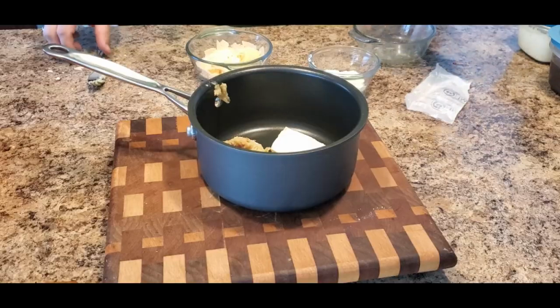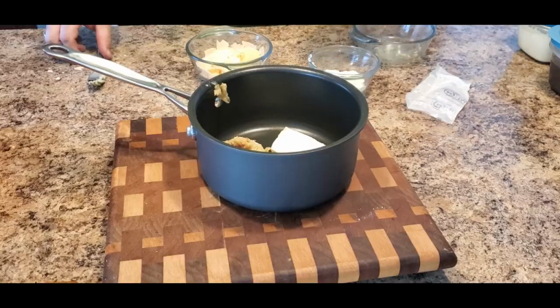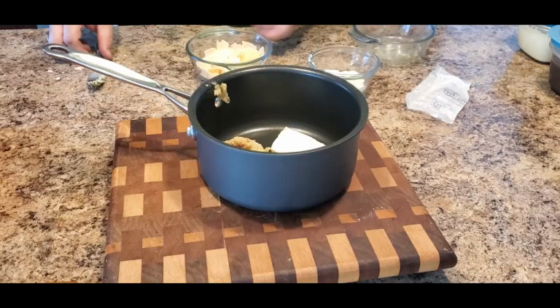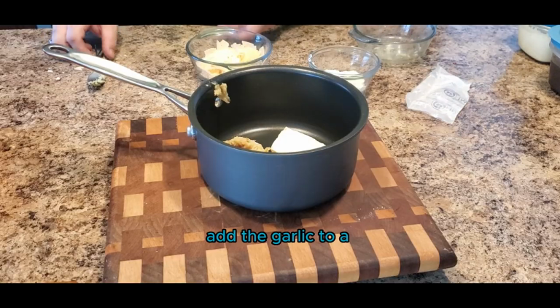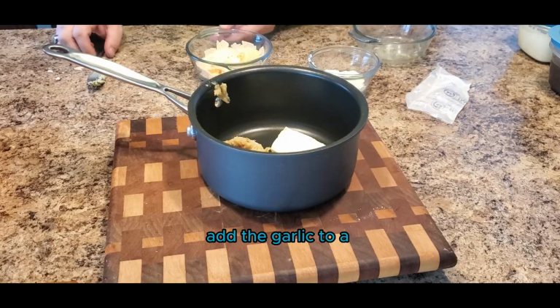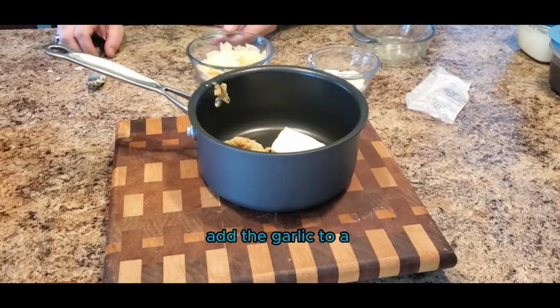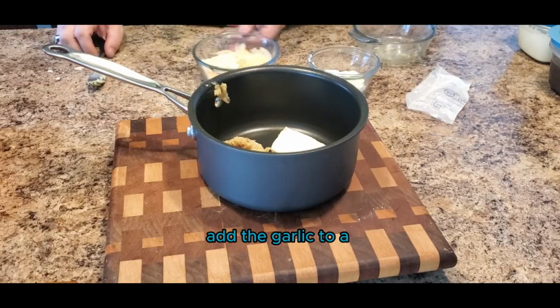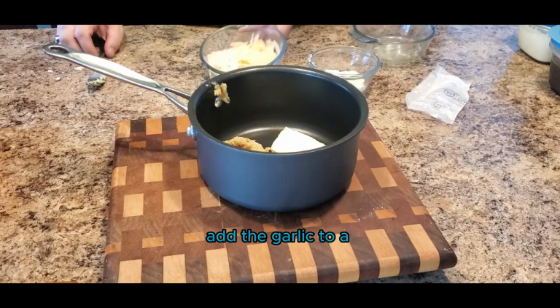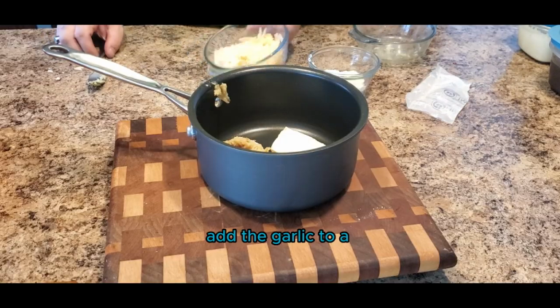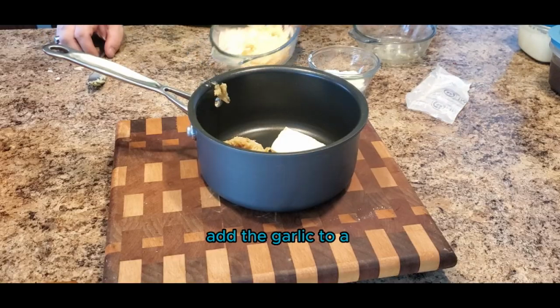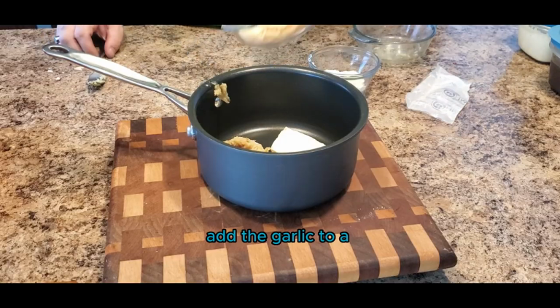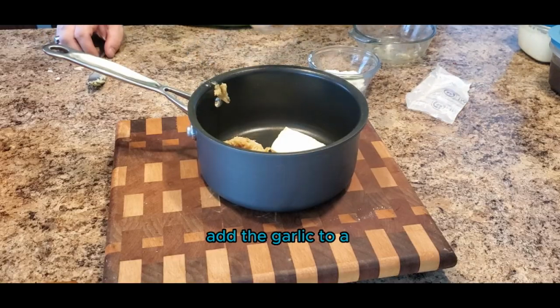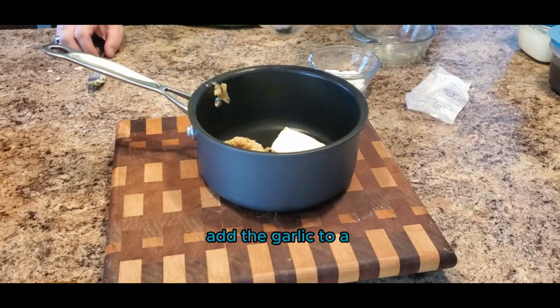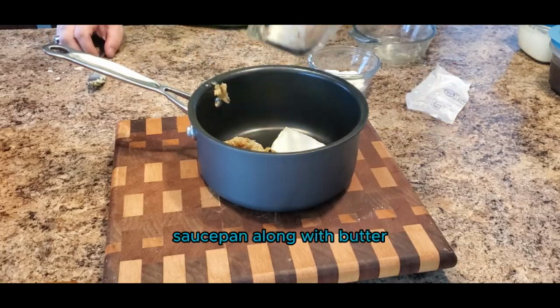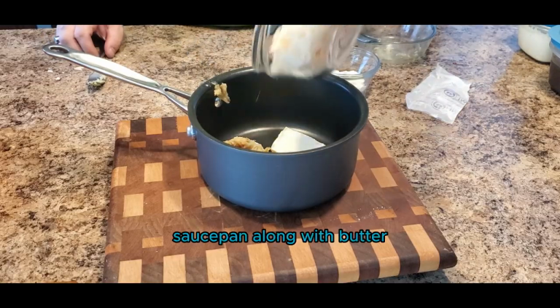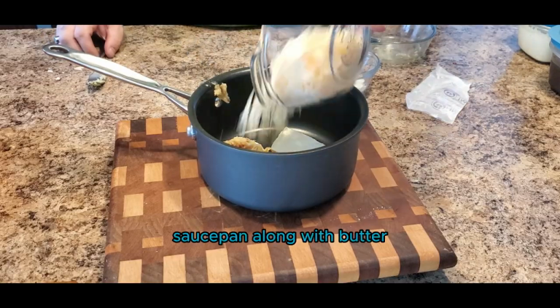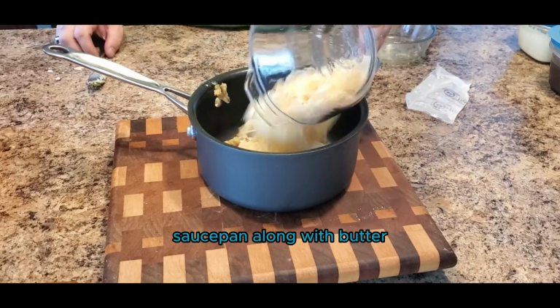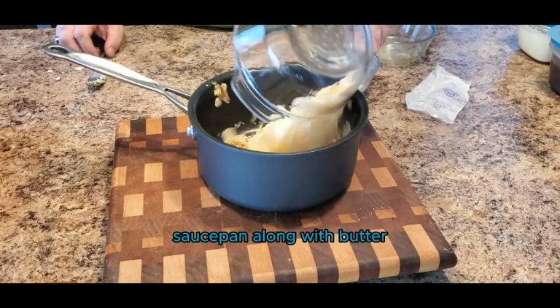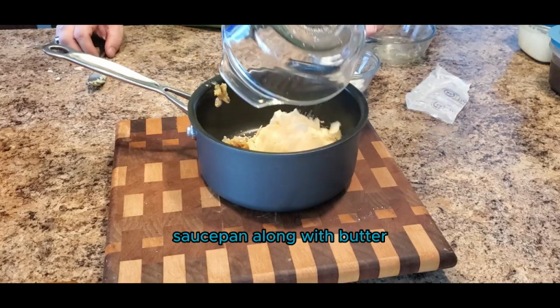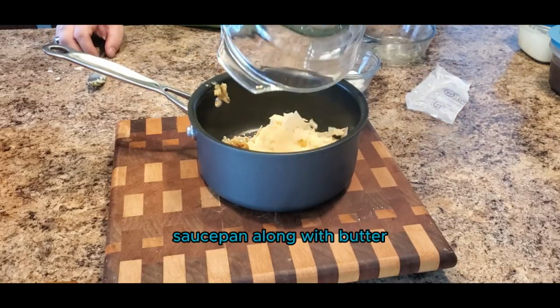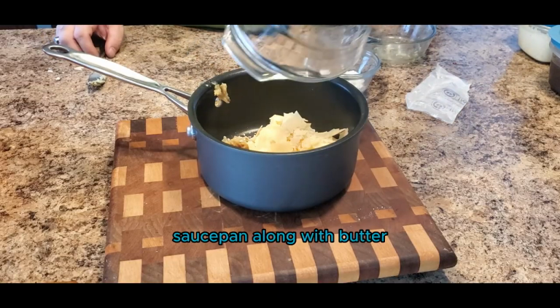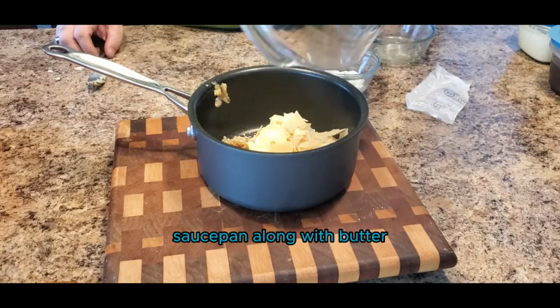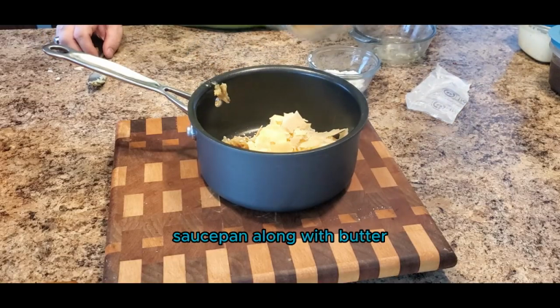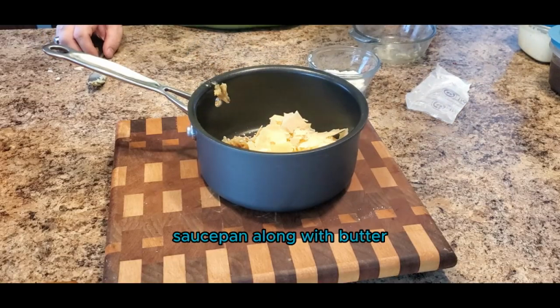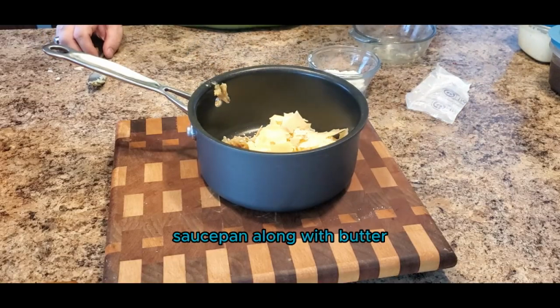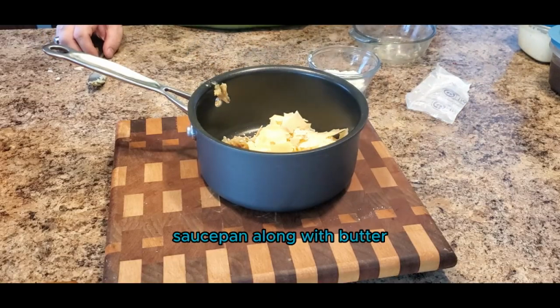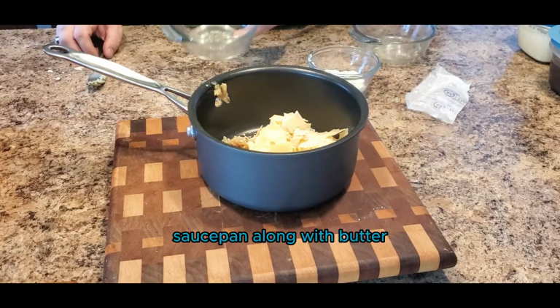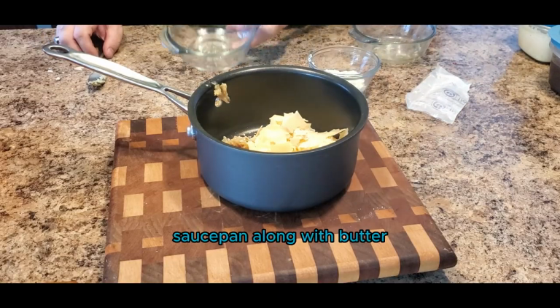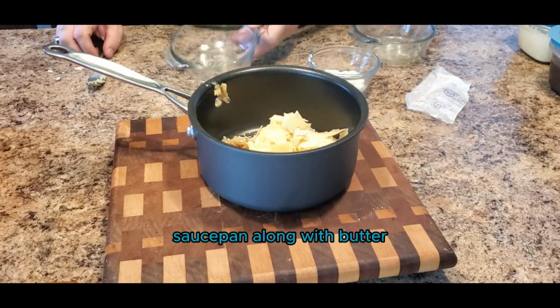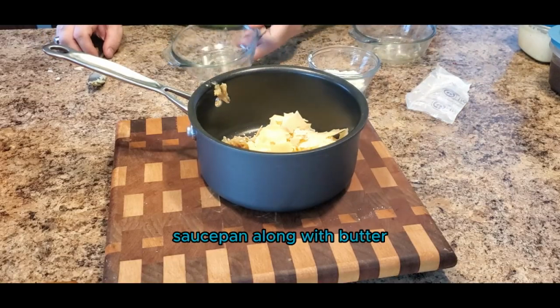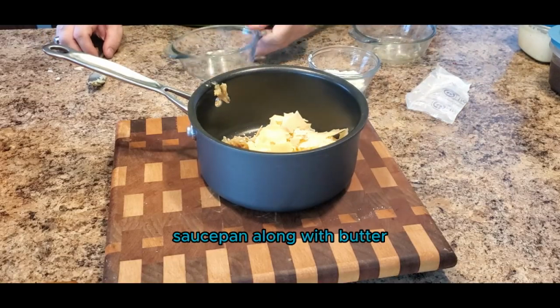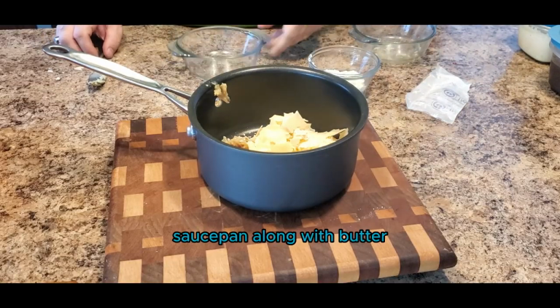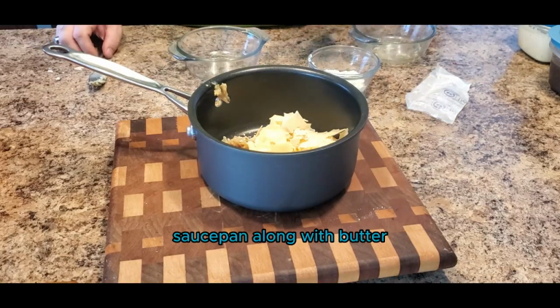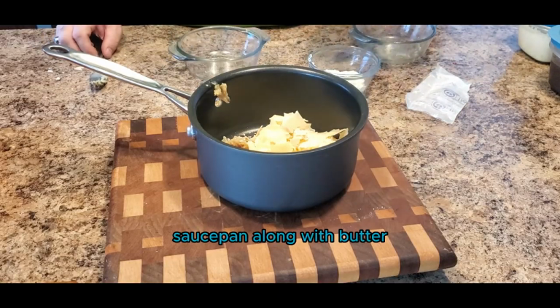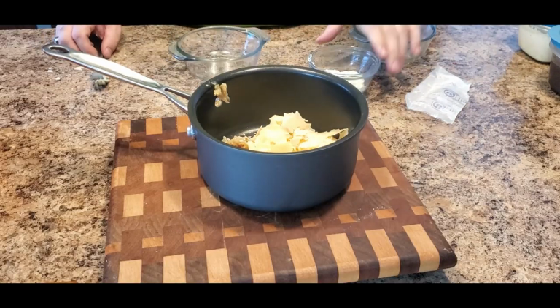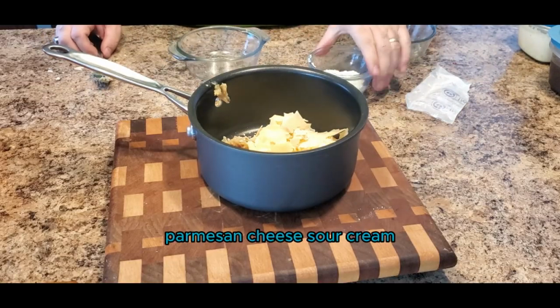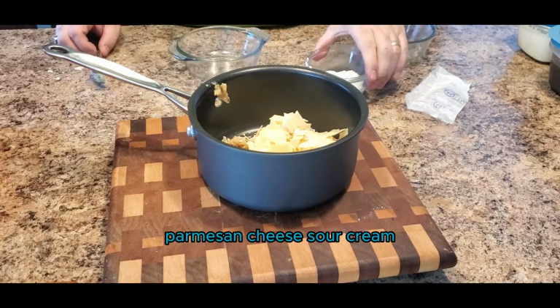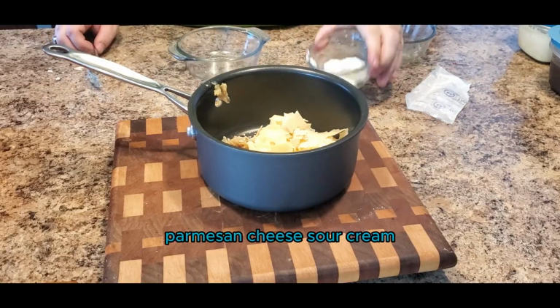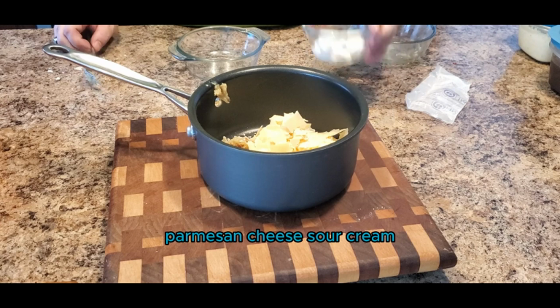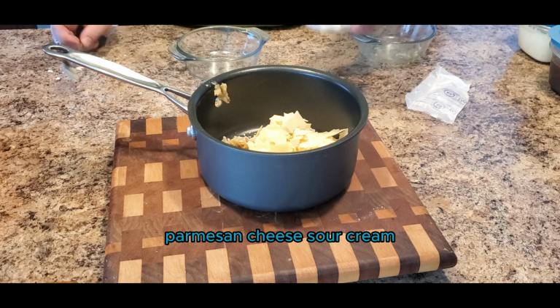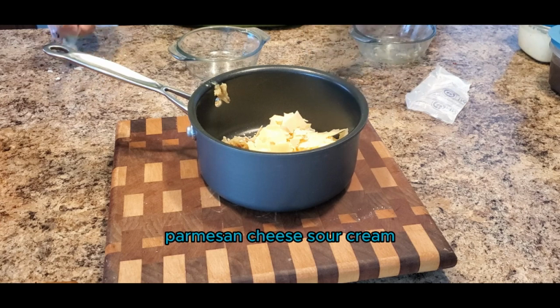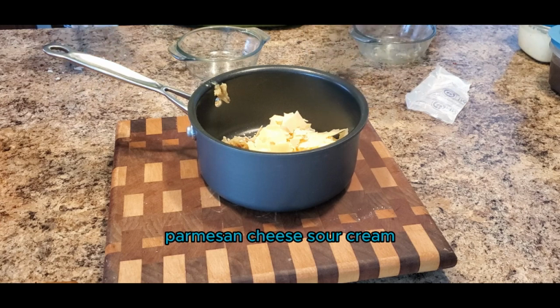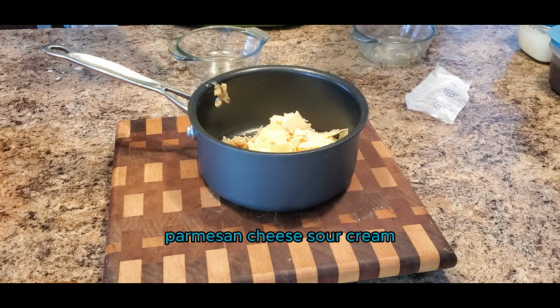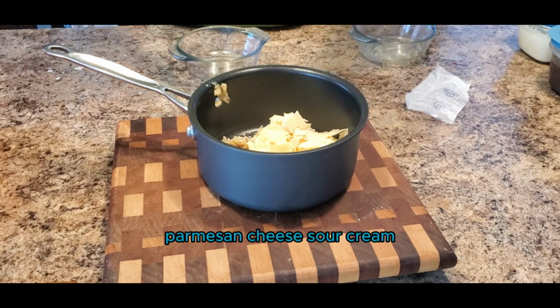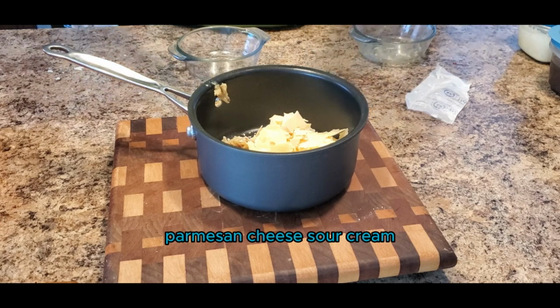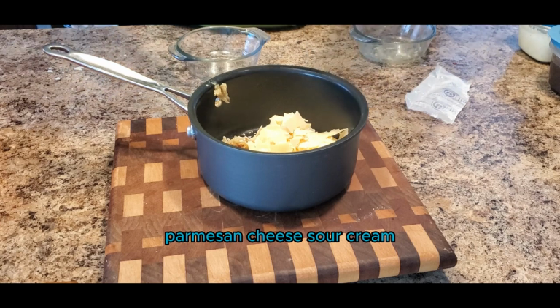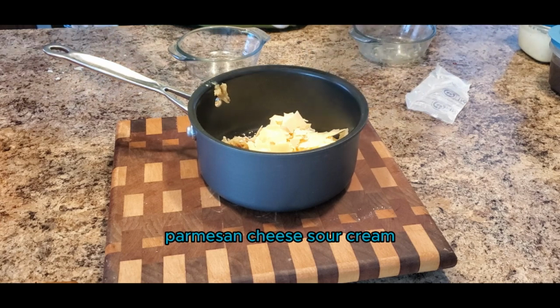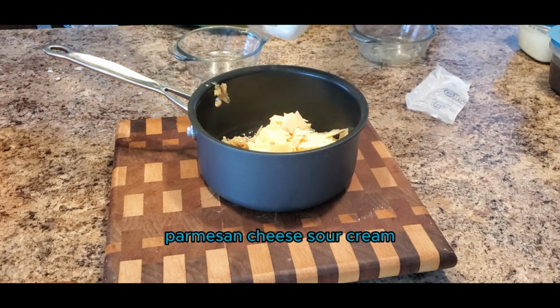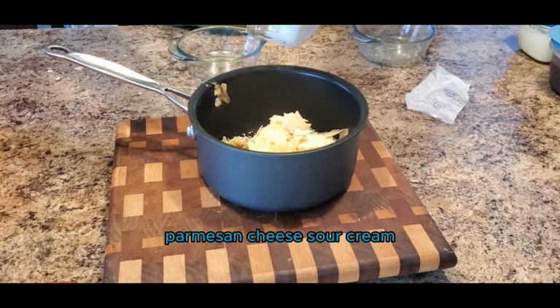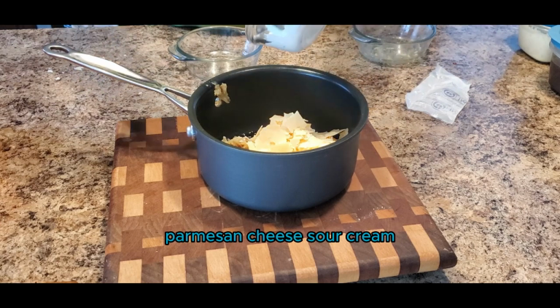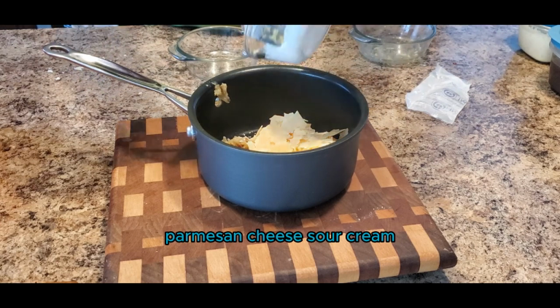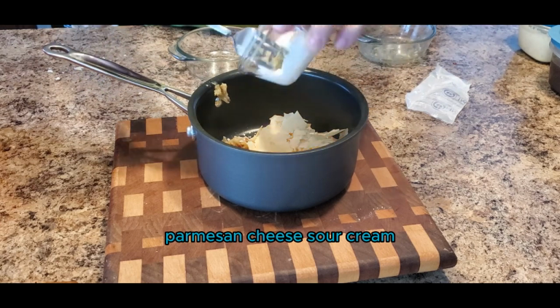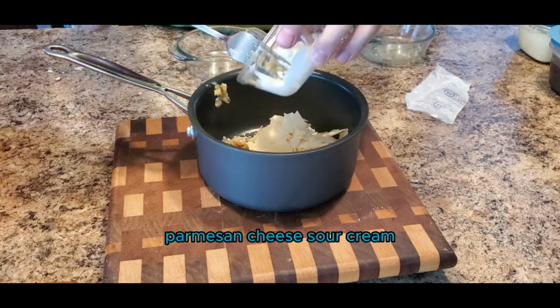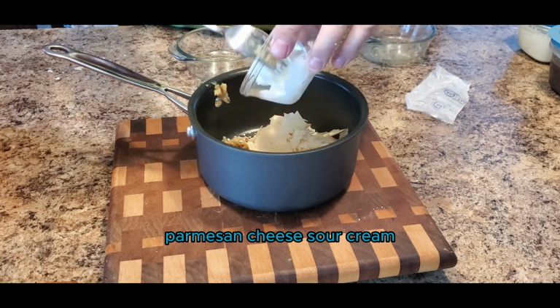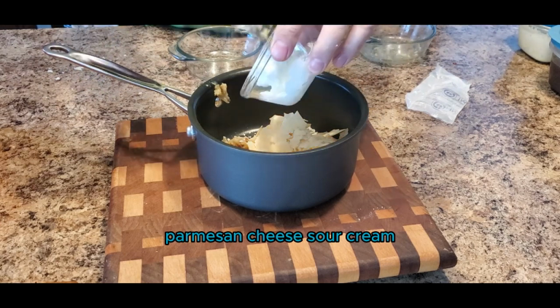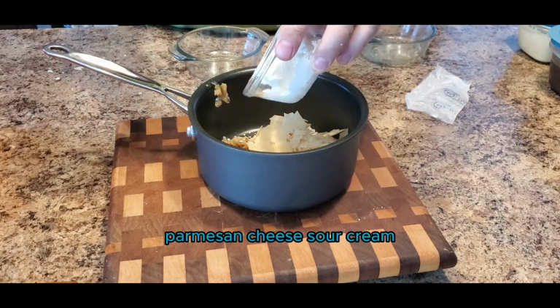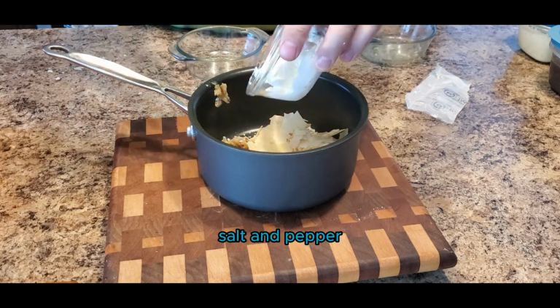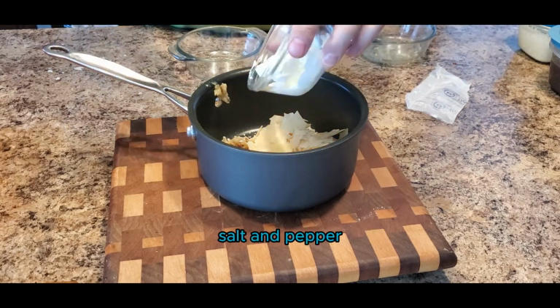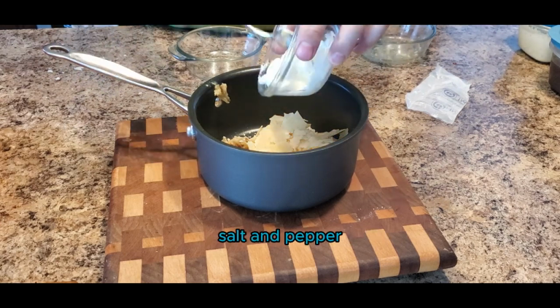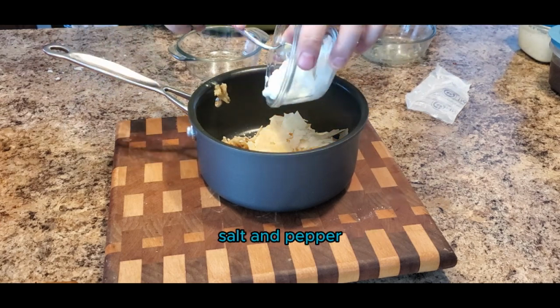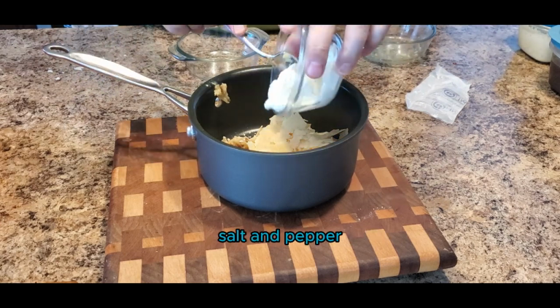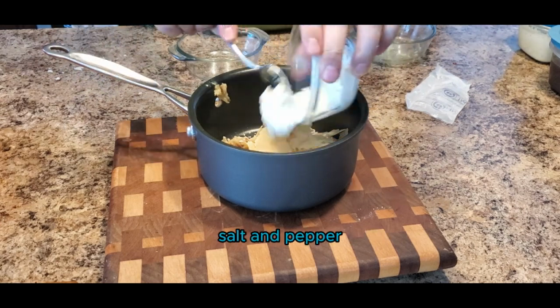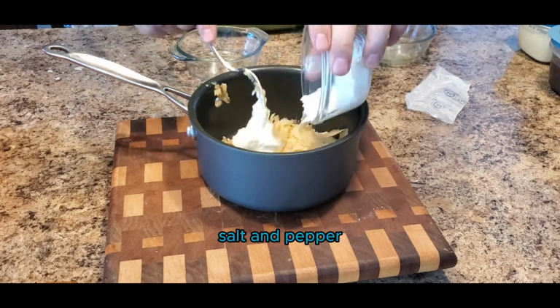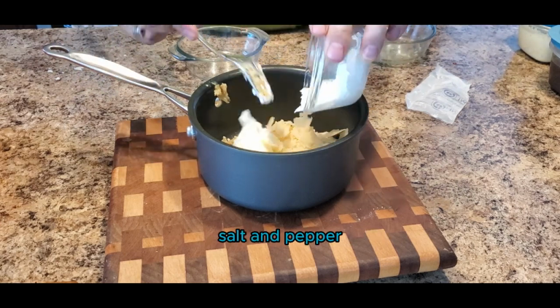Add the garlic to a saucepan along with butter, parmesan cheese, sour cream, salt and pepper.